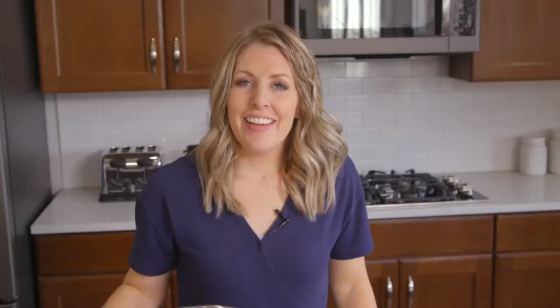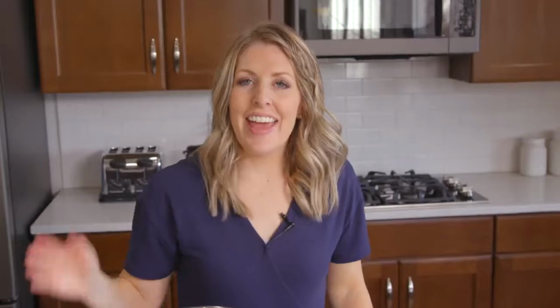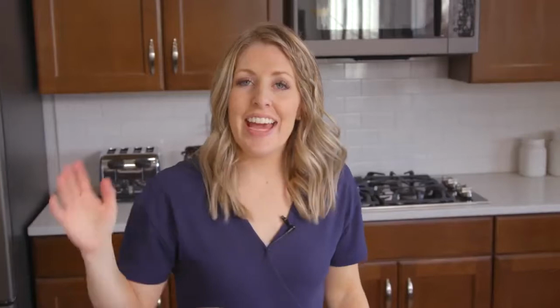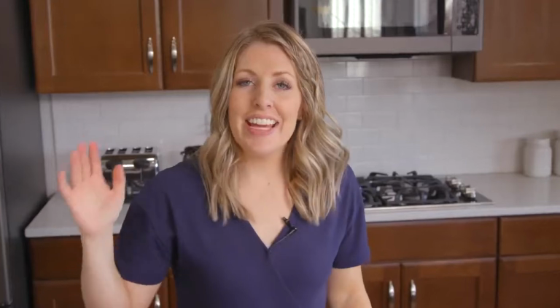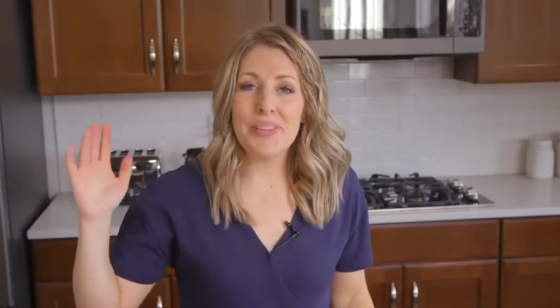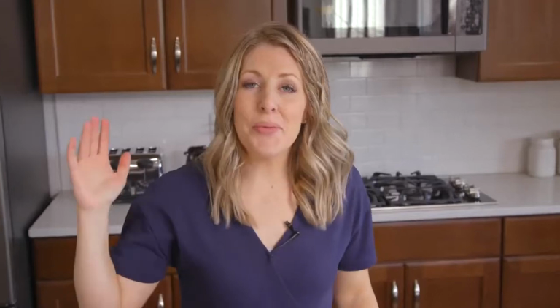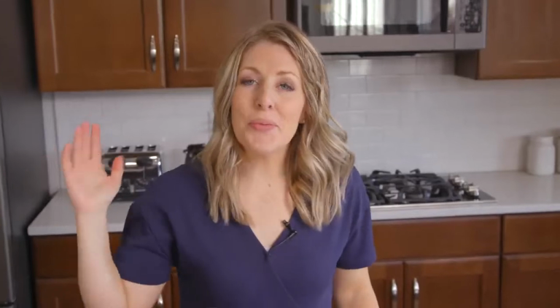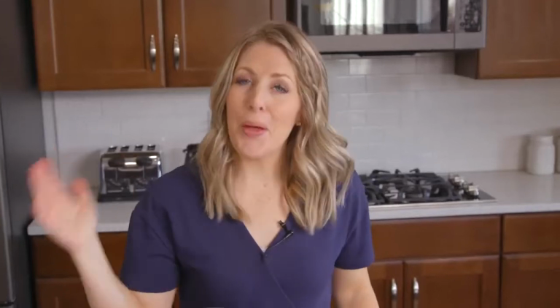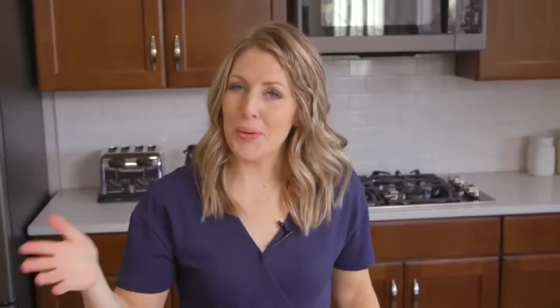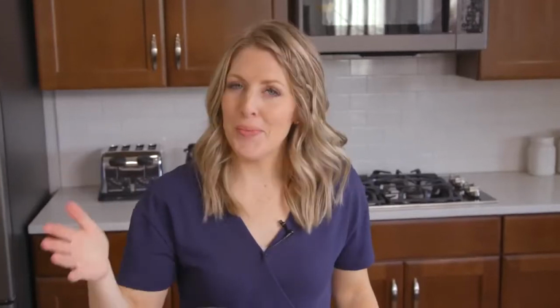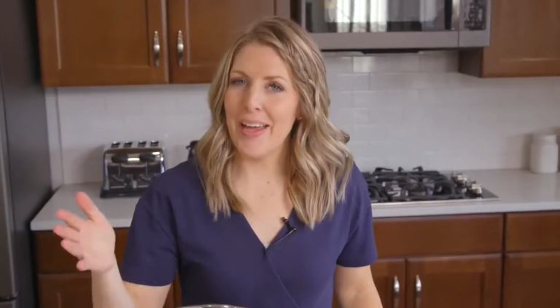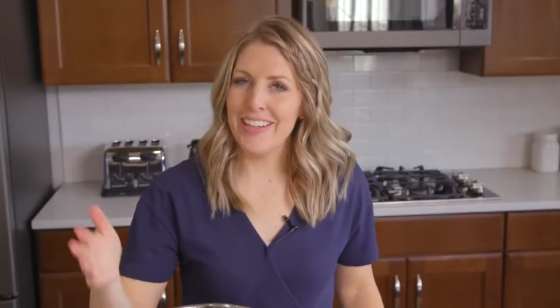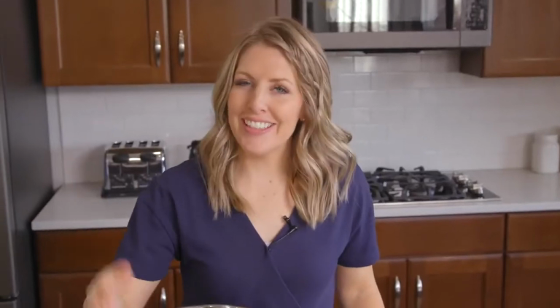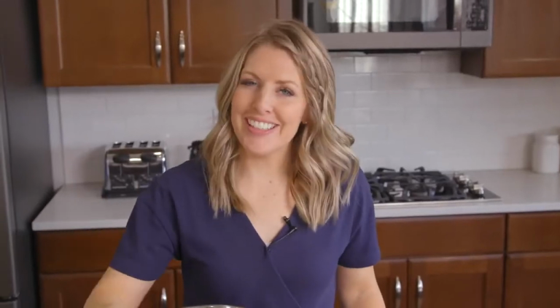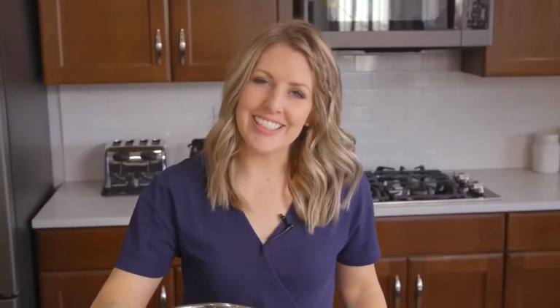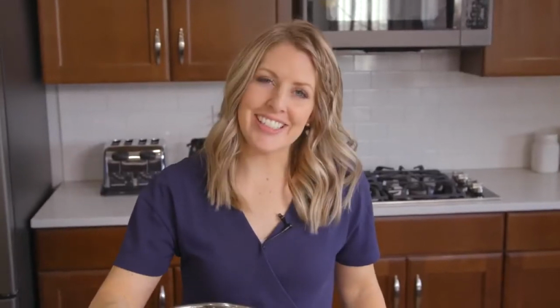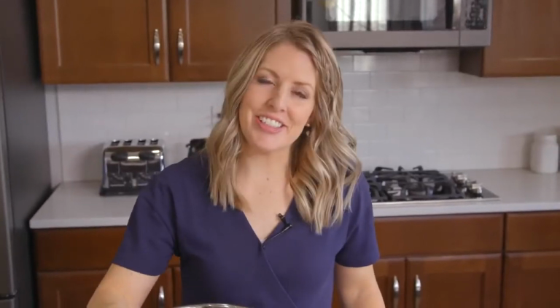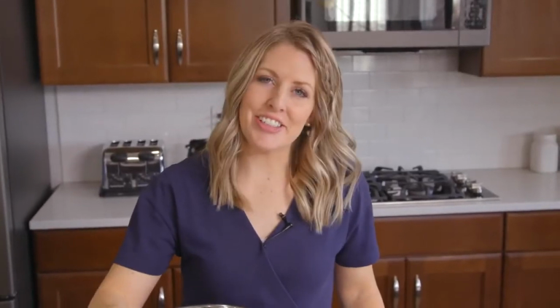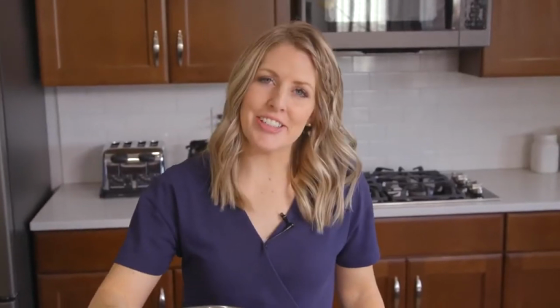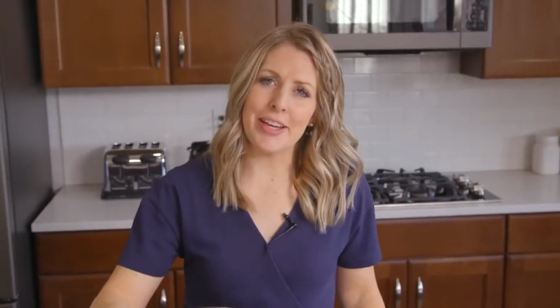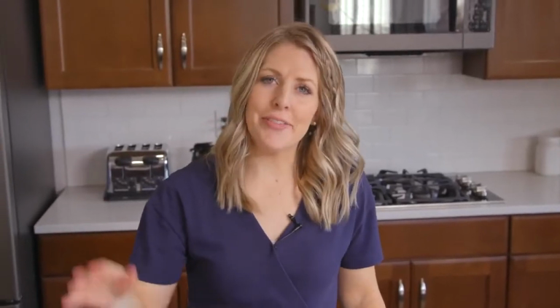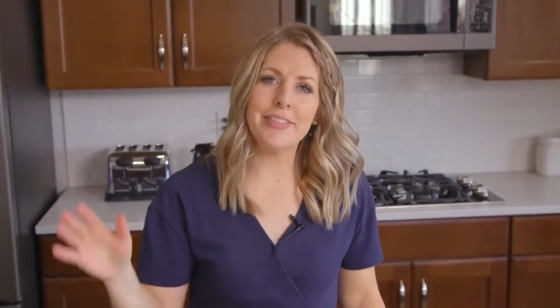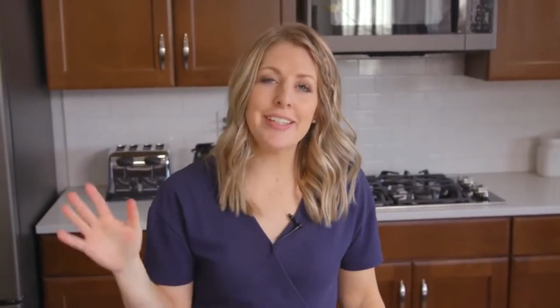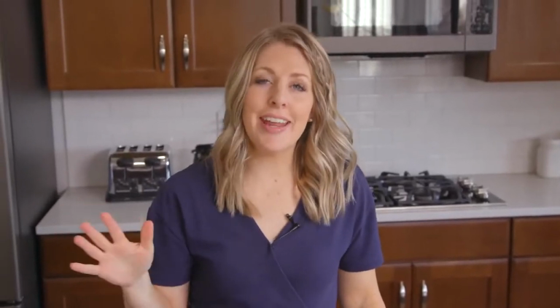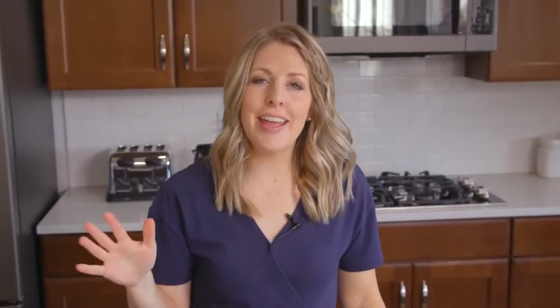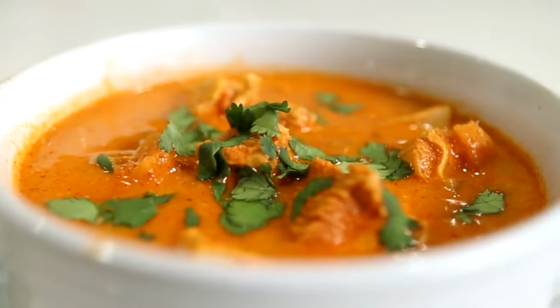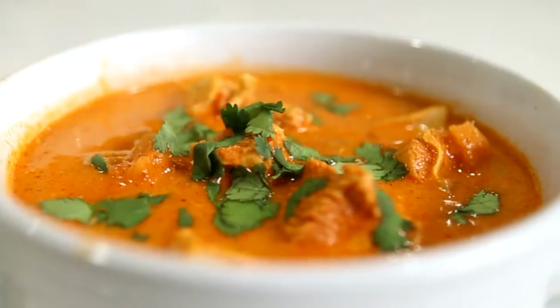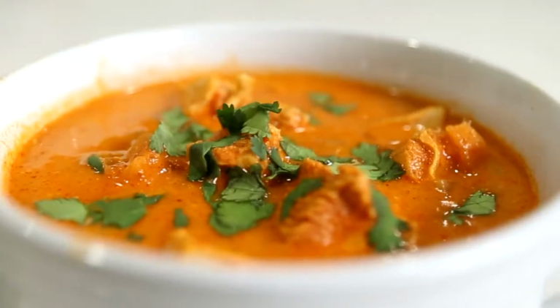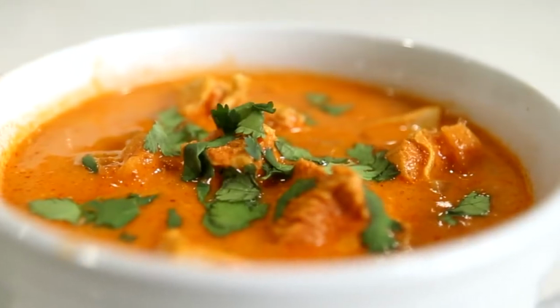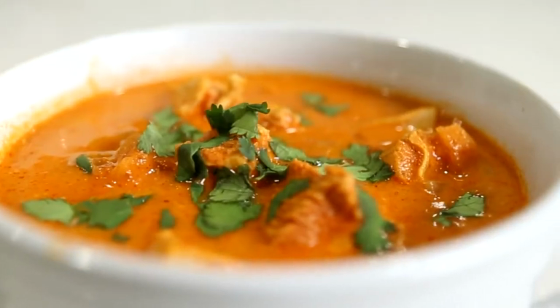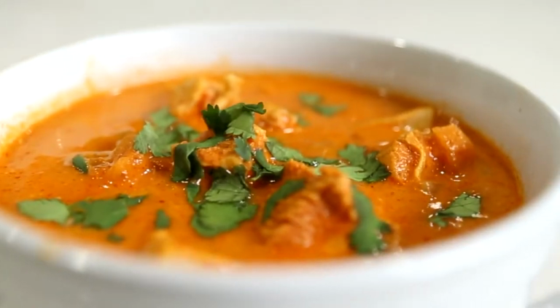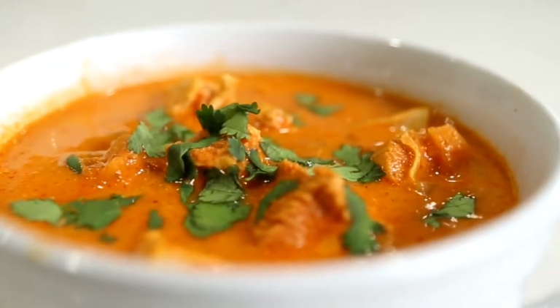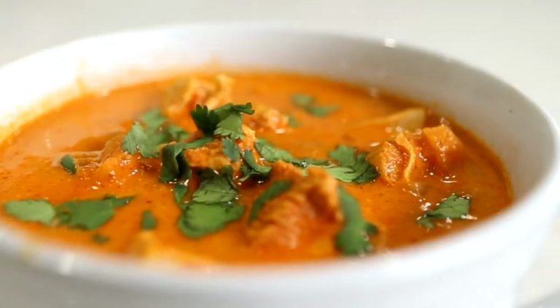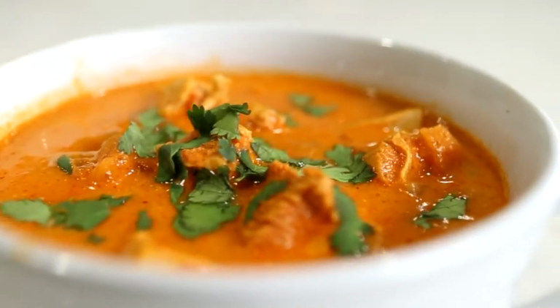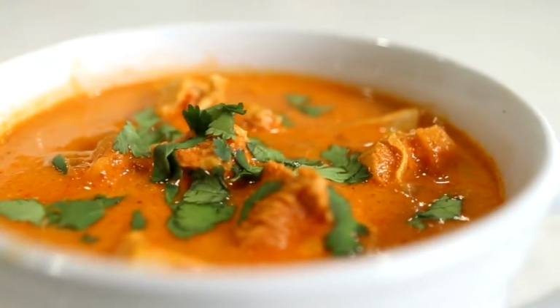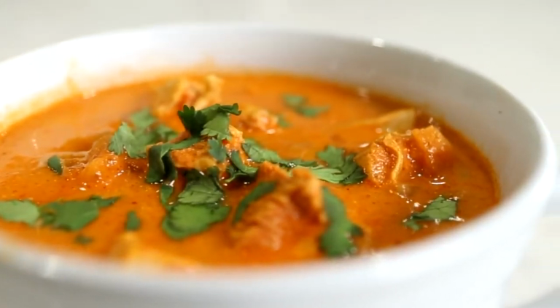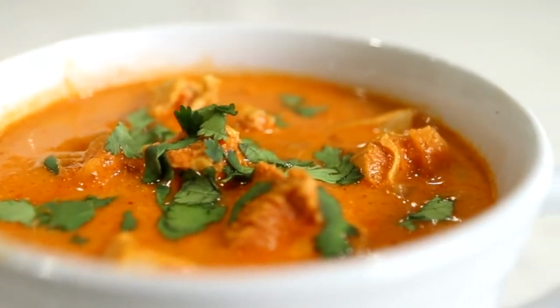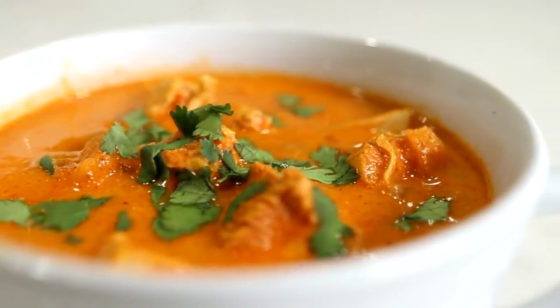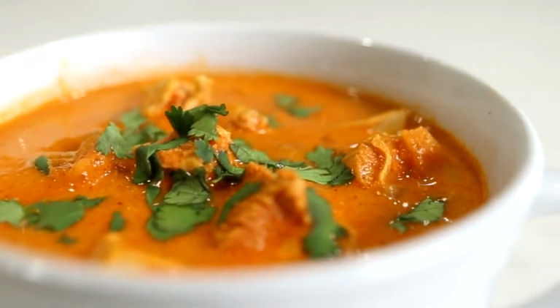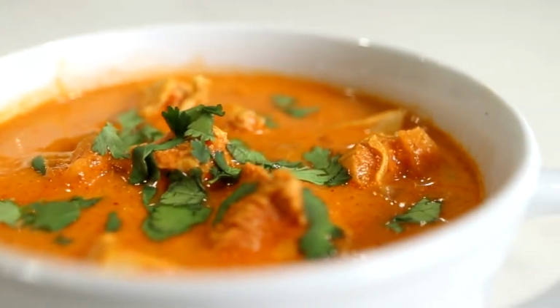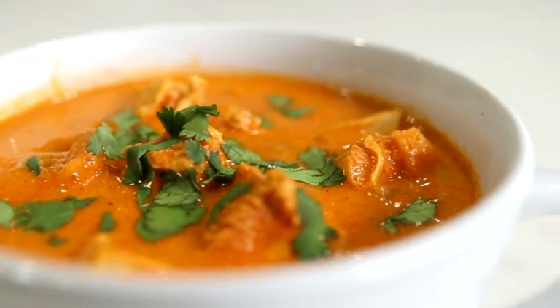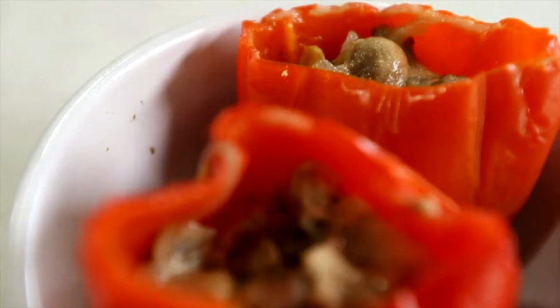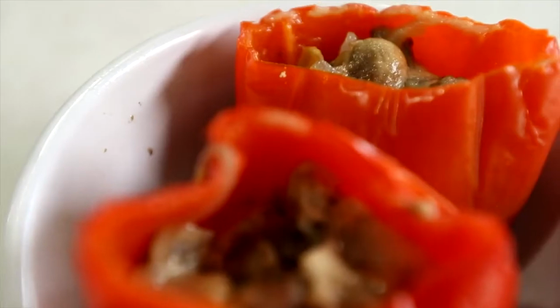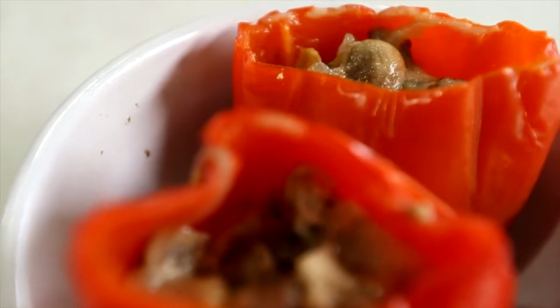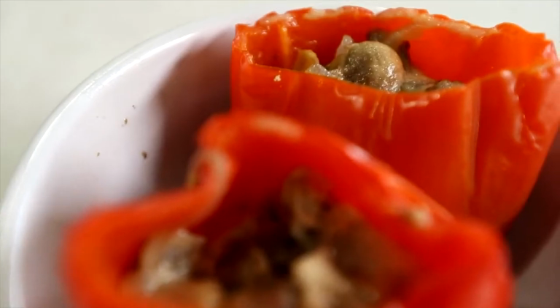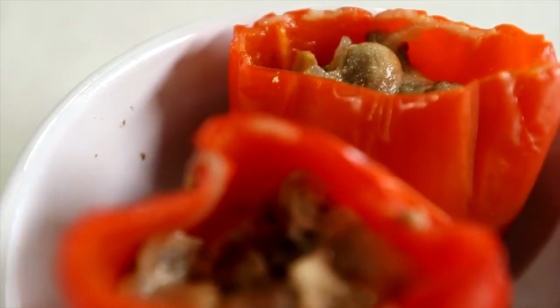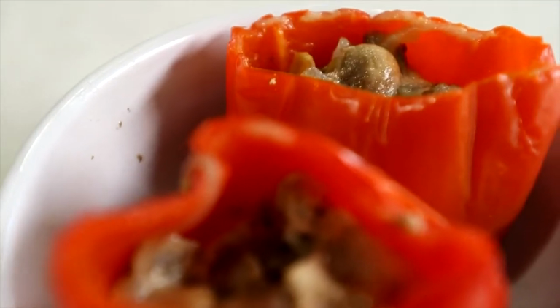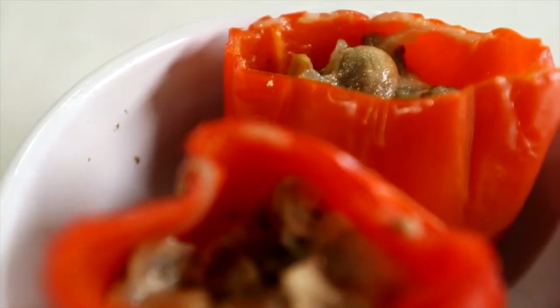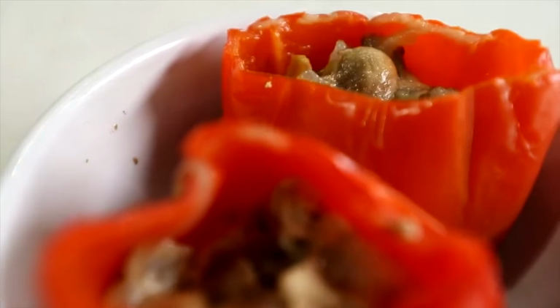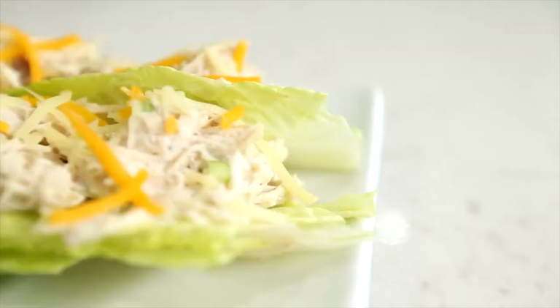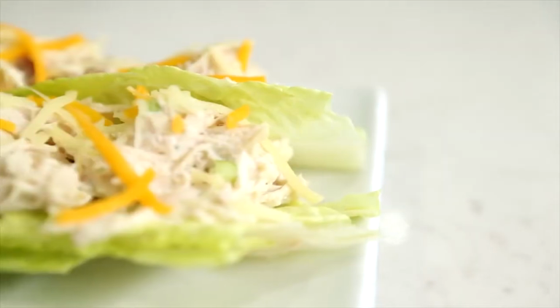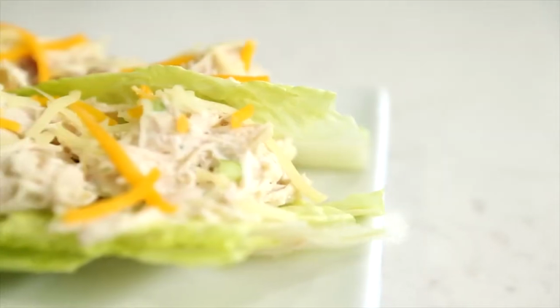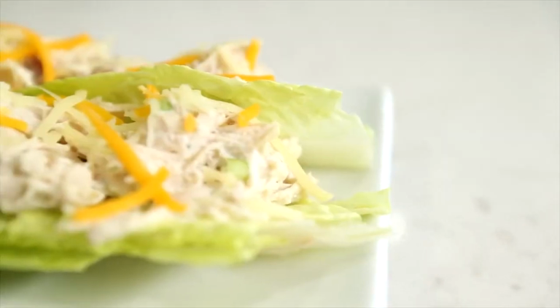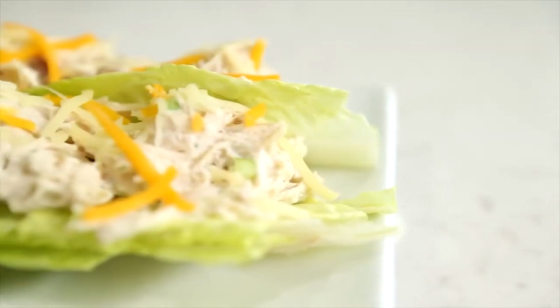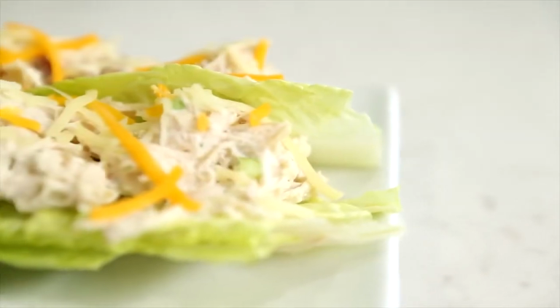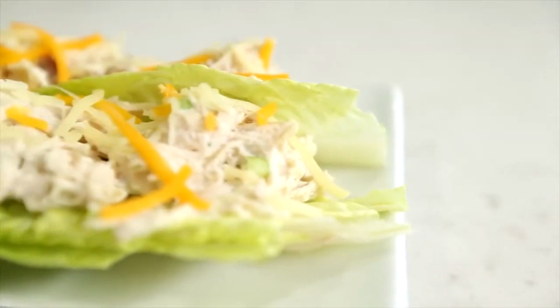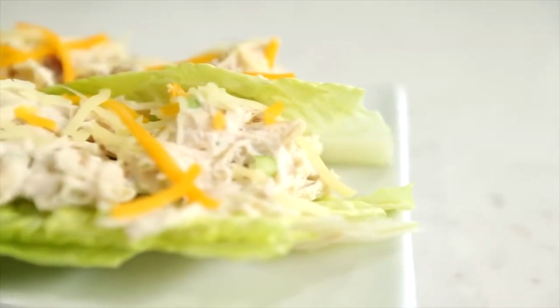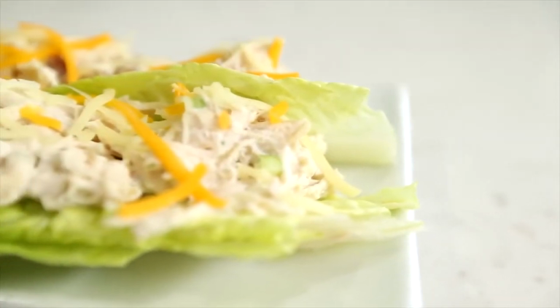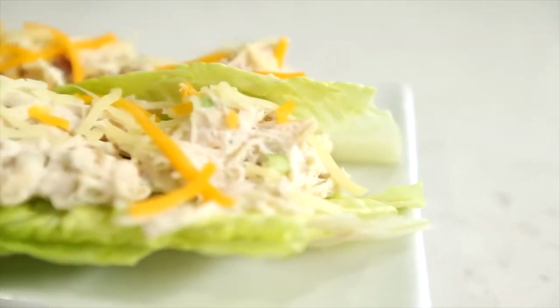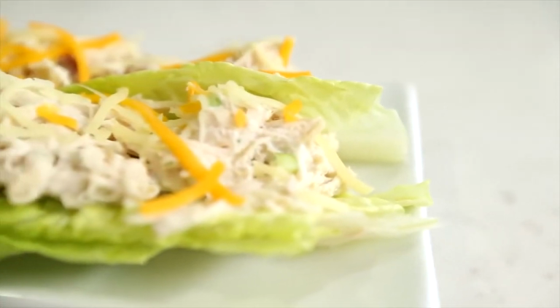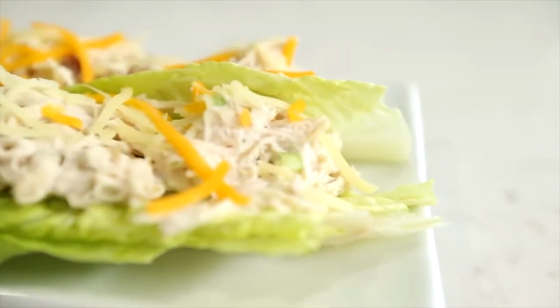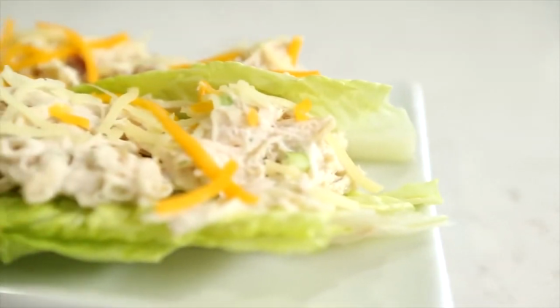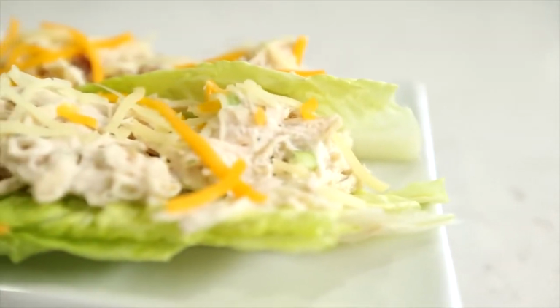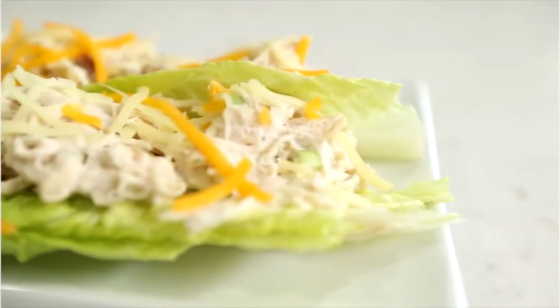Hey guys, welcome back to Six Sister Stuff. Today I'm going to show you how to make three keto recipes in the Instant Pot.